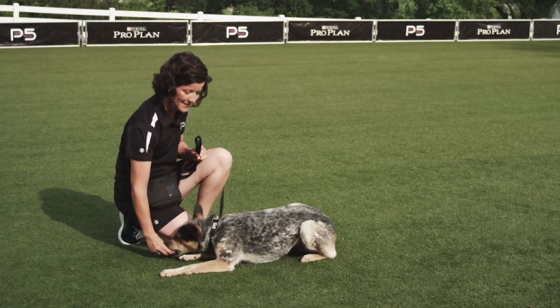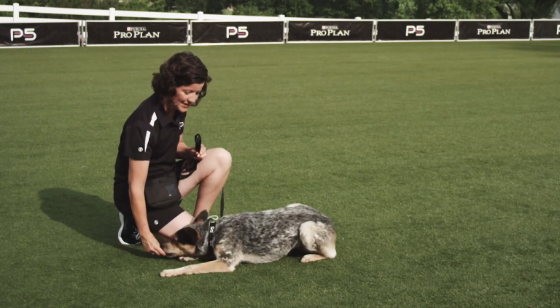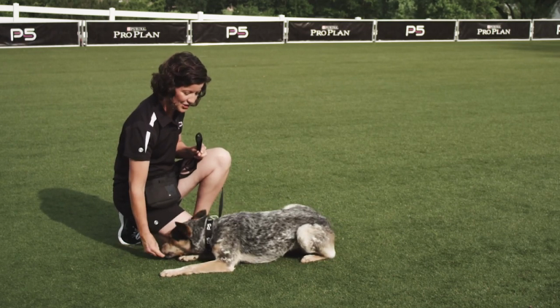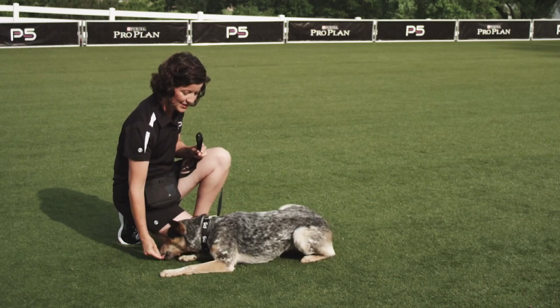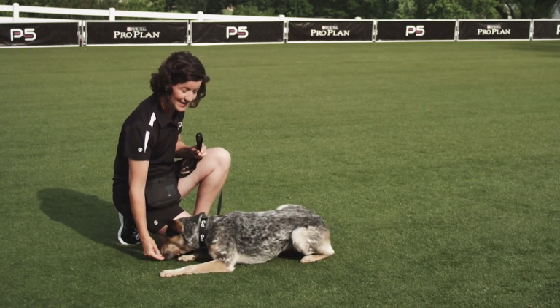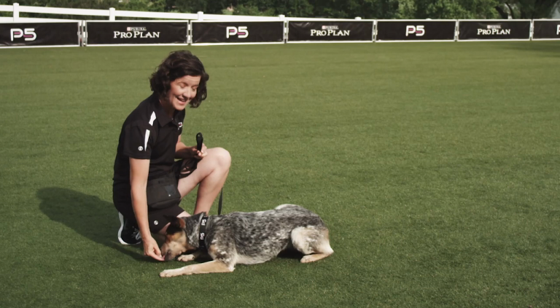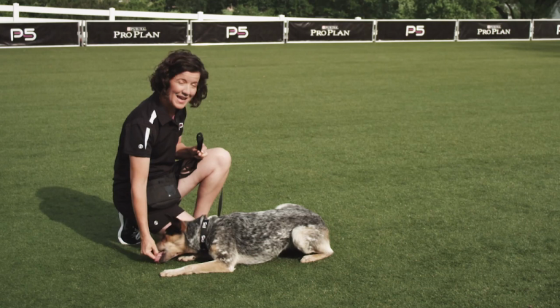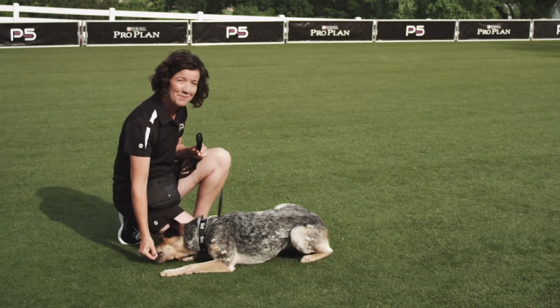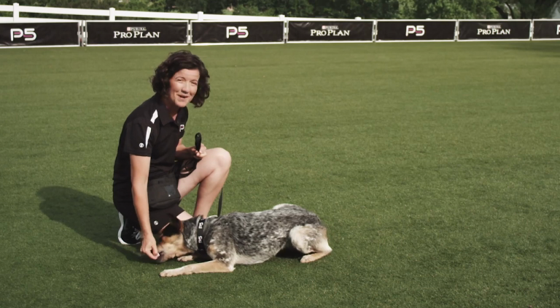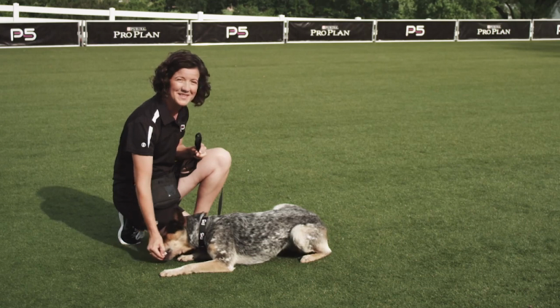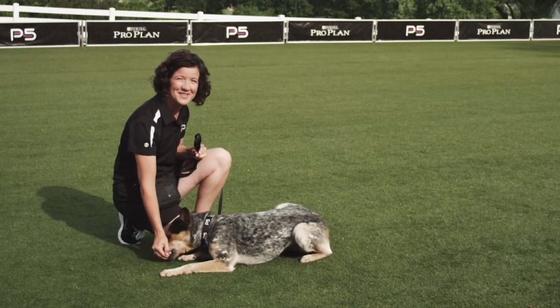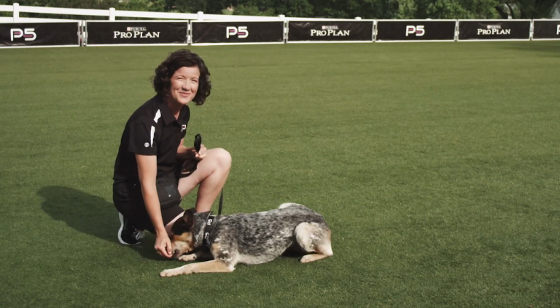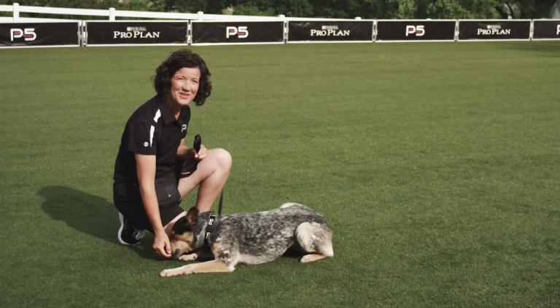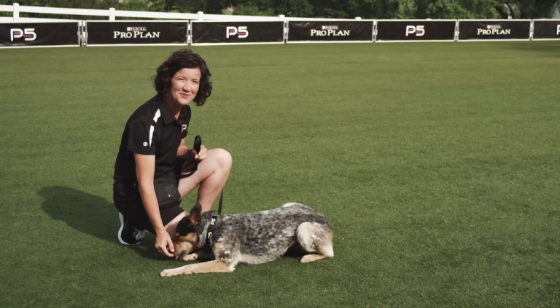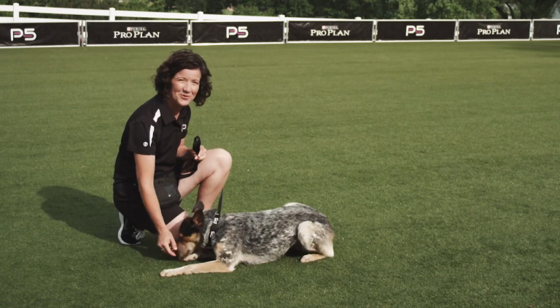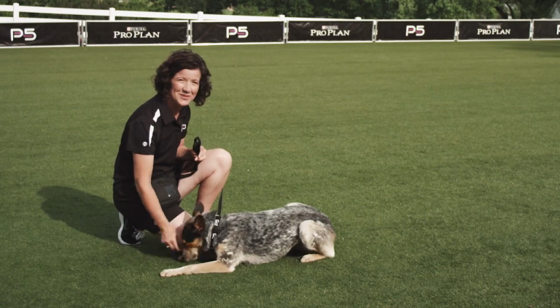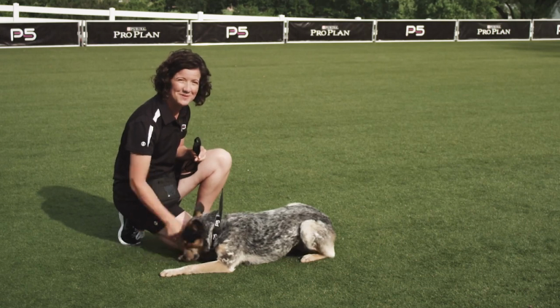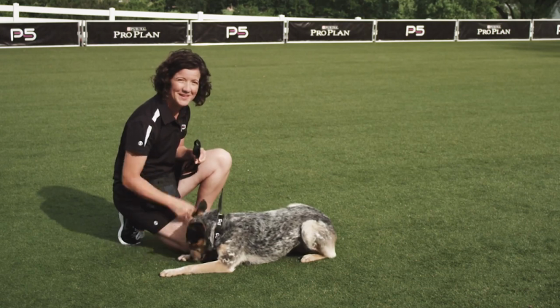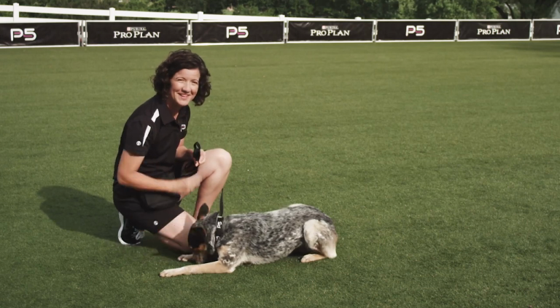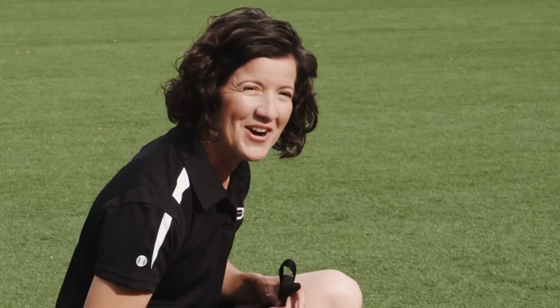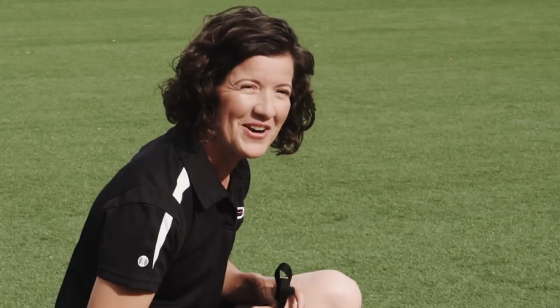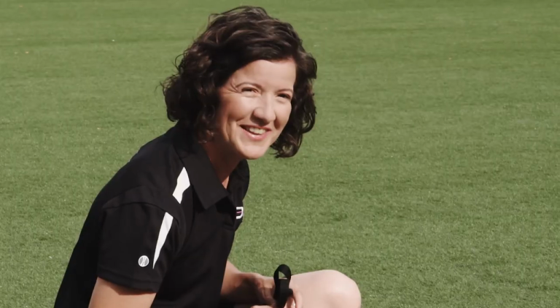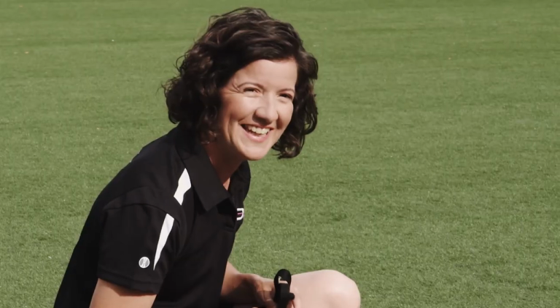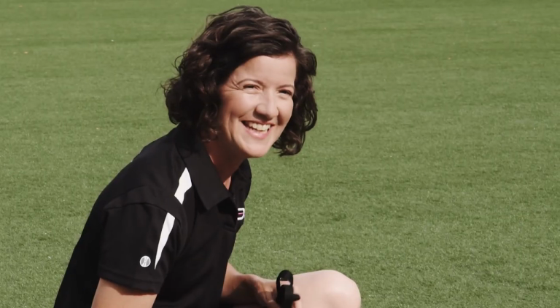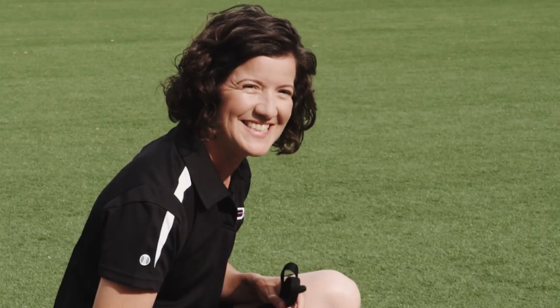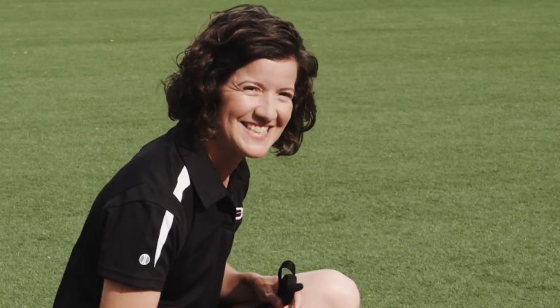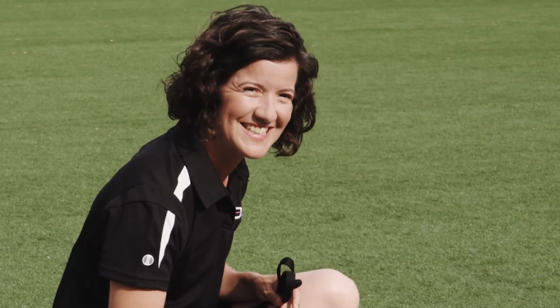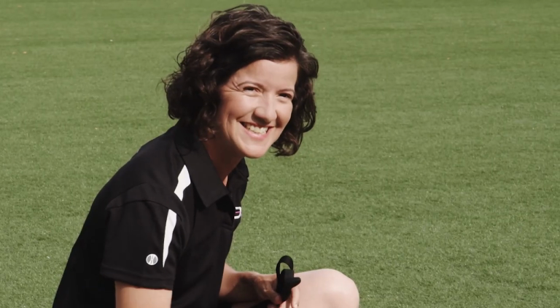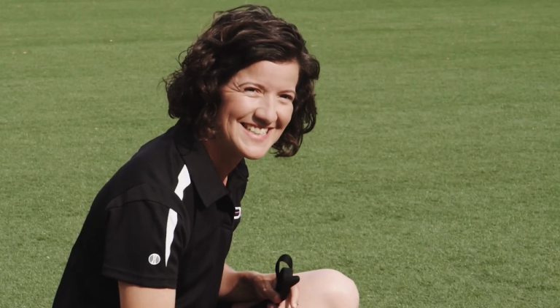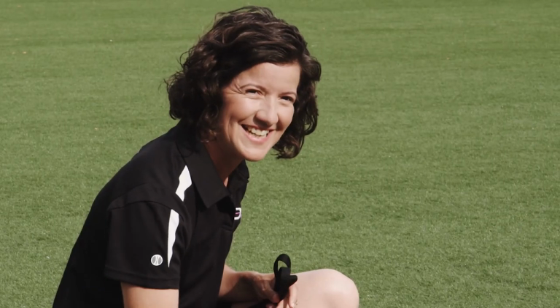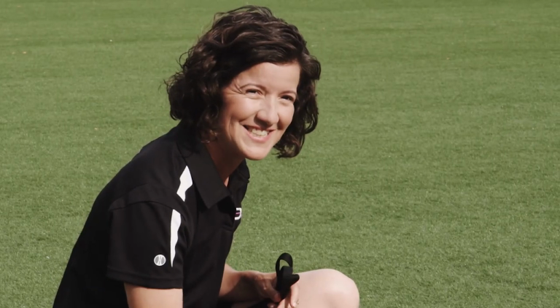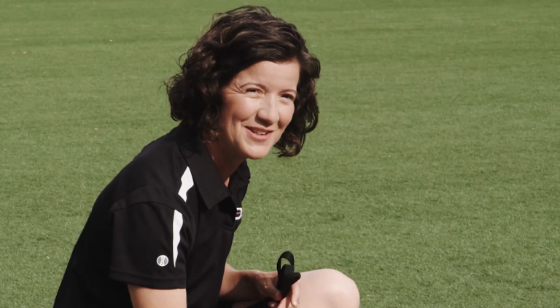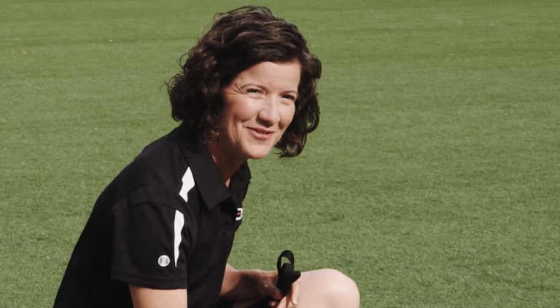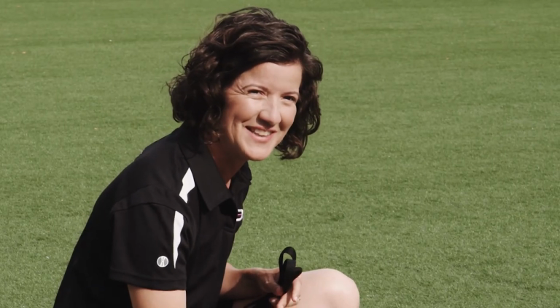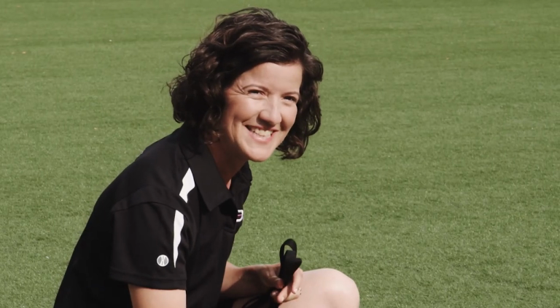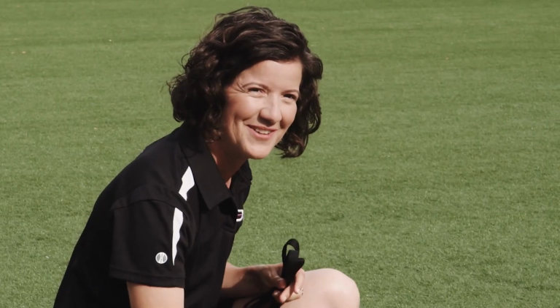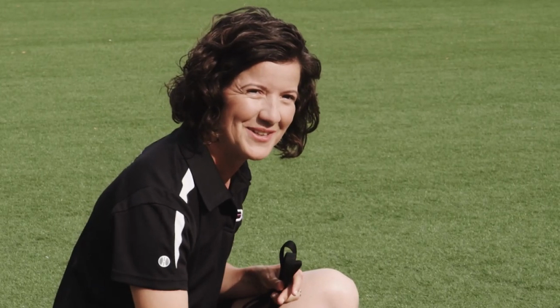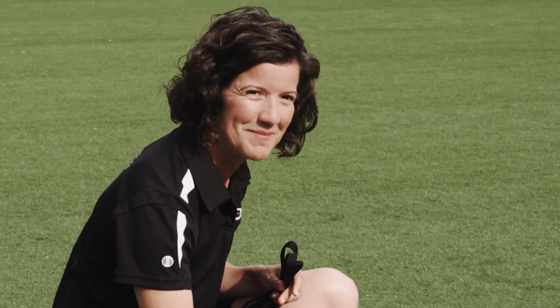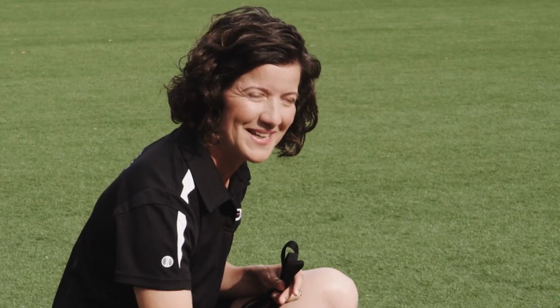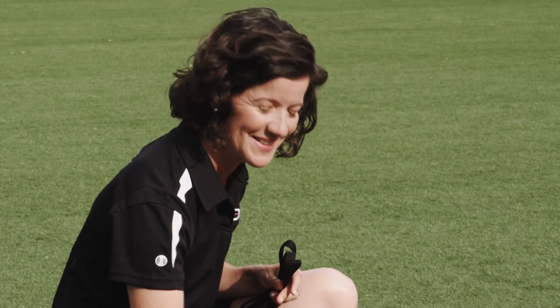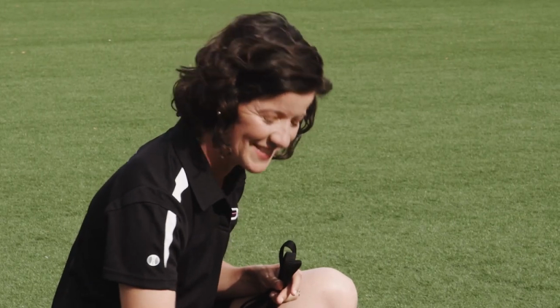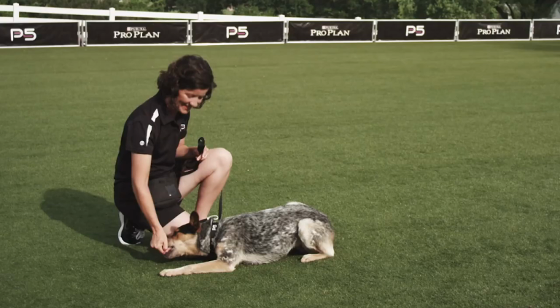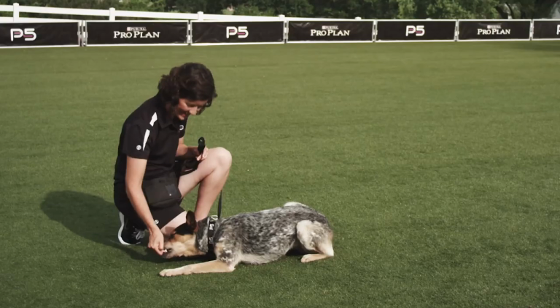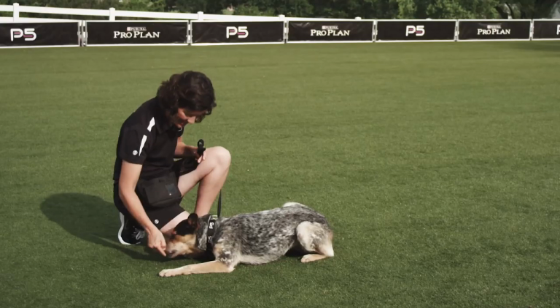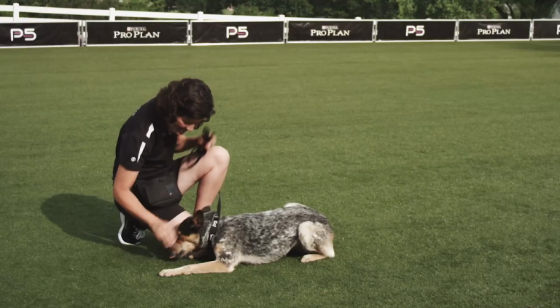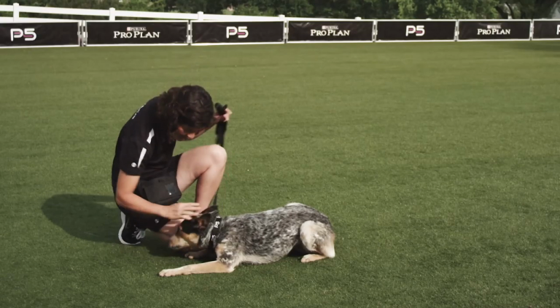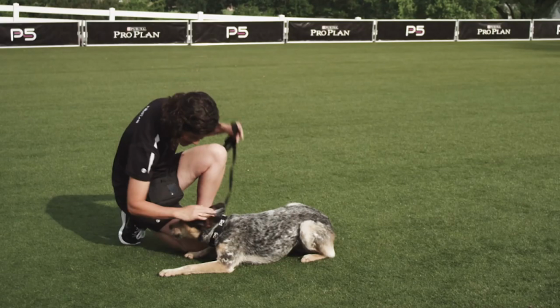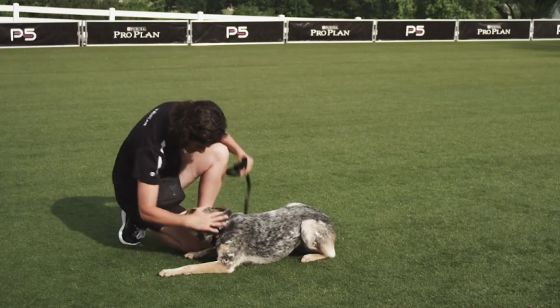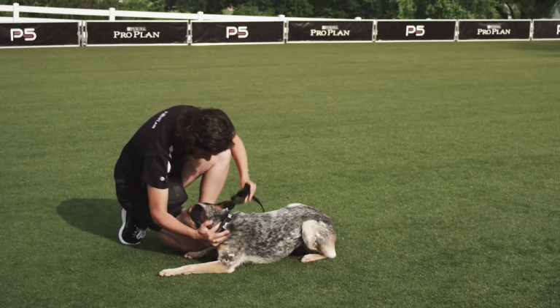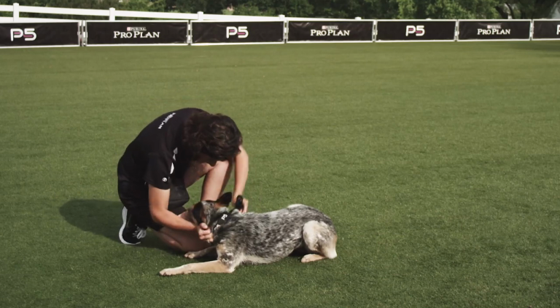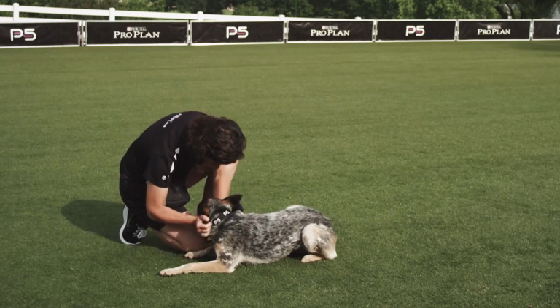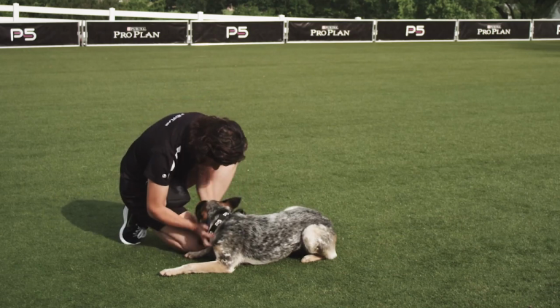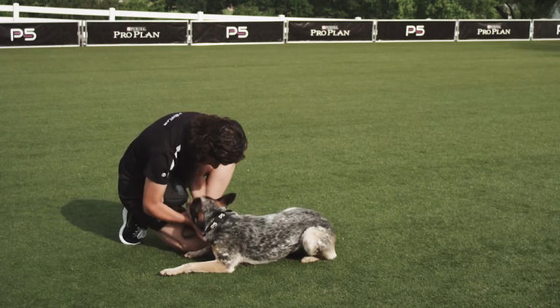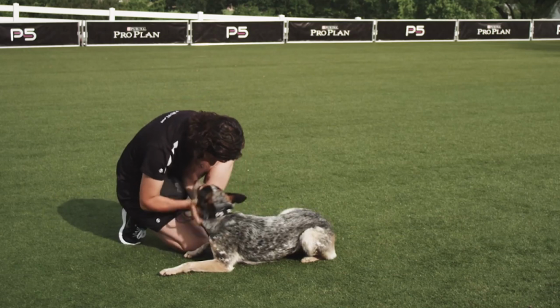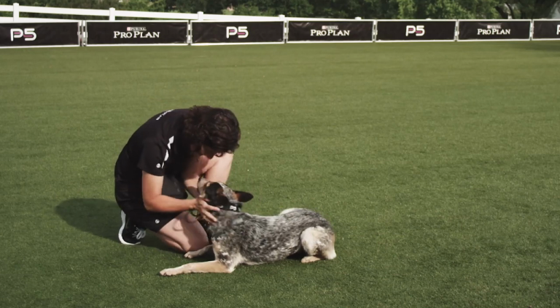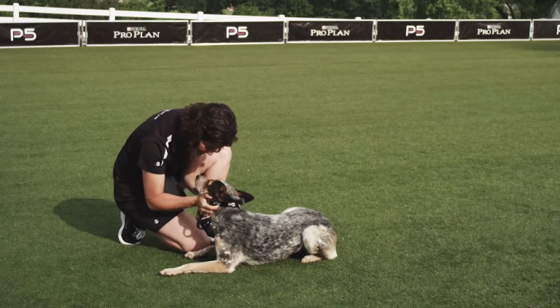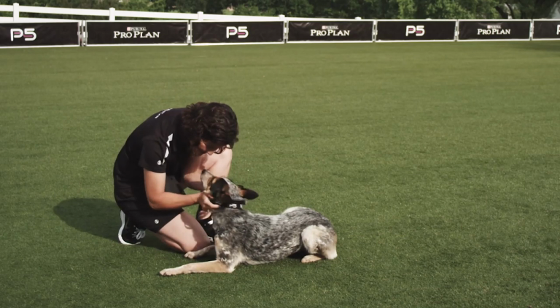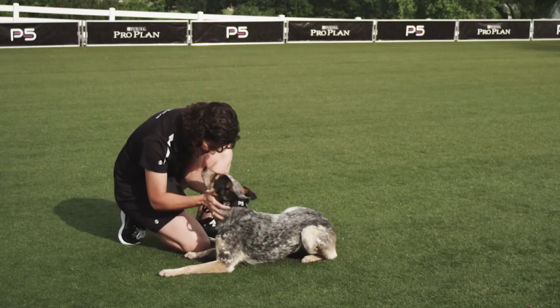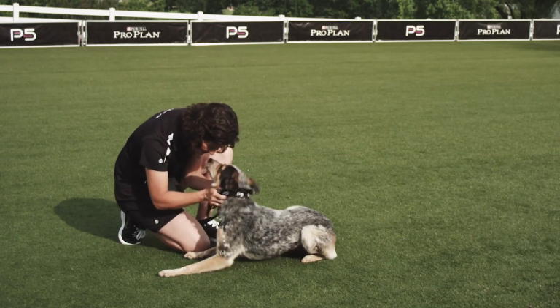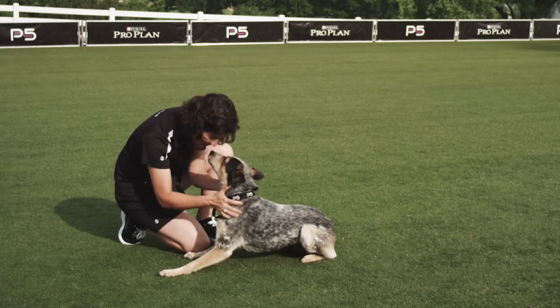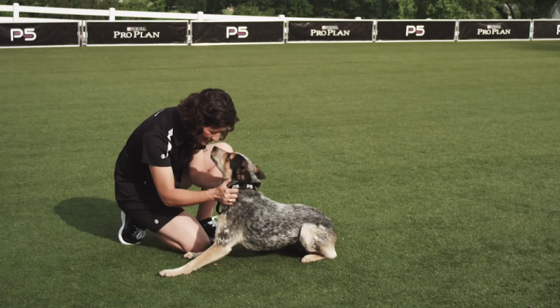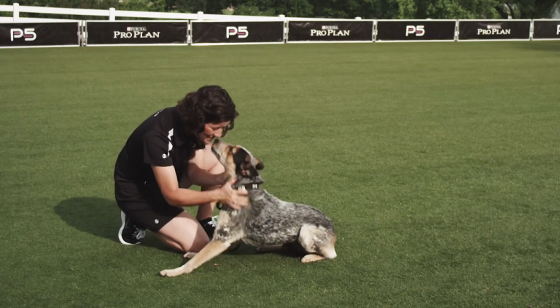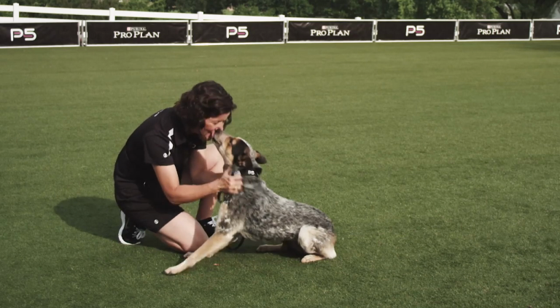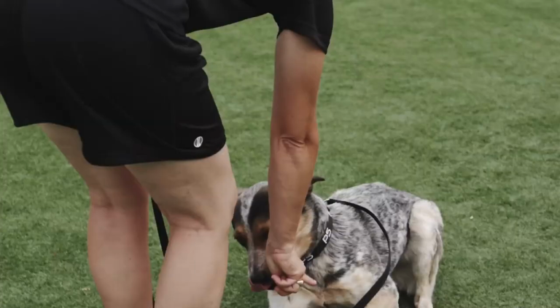Repetition and positive reinforcement are the keys to success for the down command. Good girl, Squeaky. Good girl, baby.